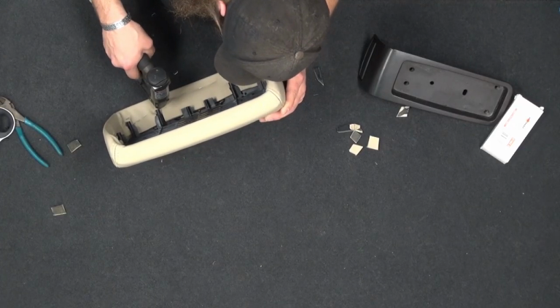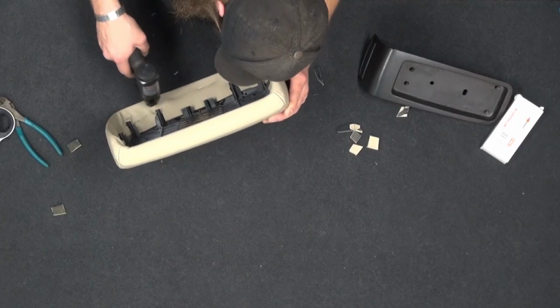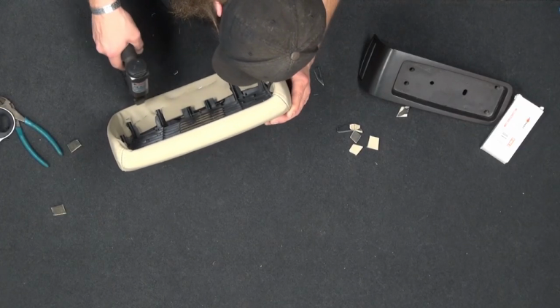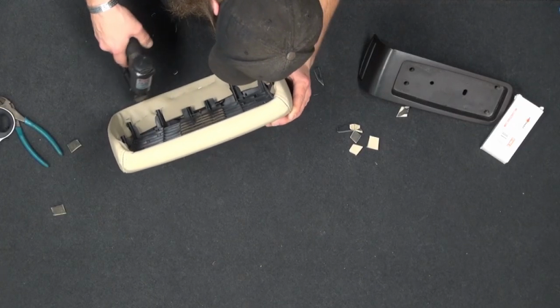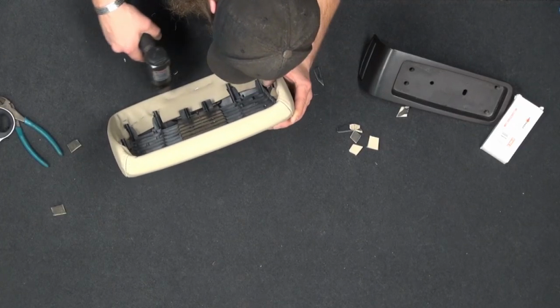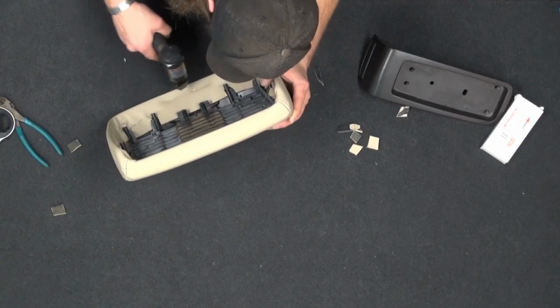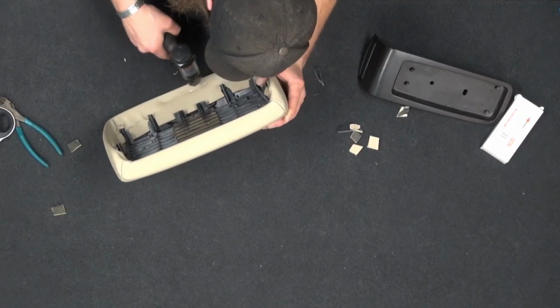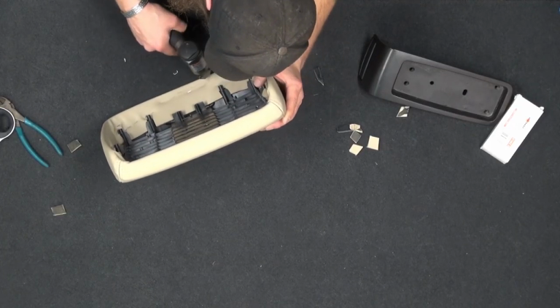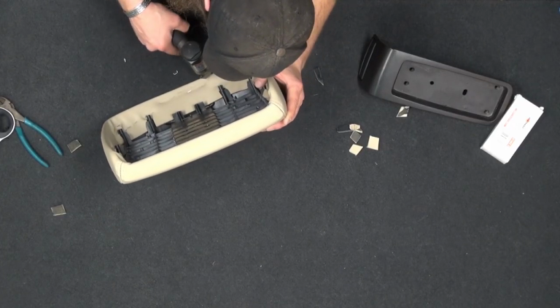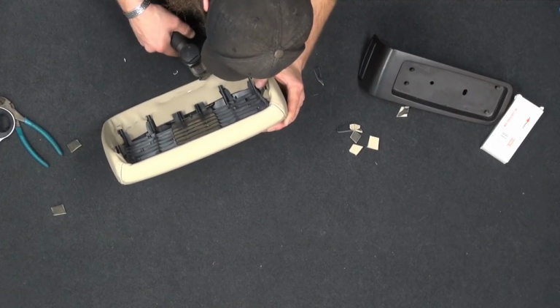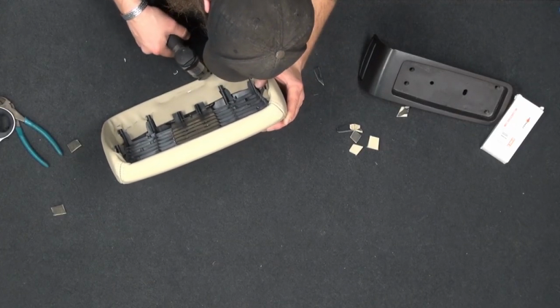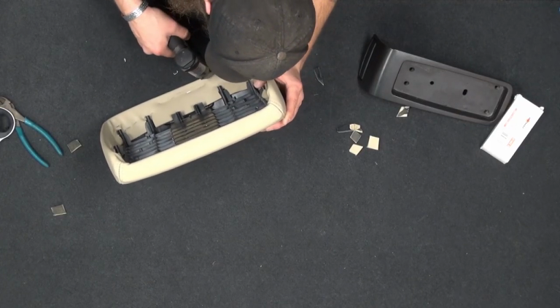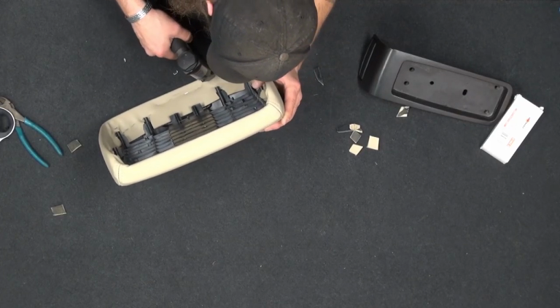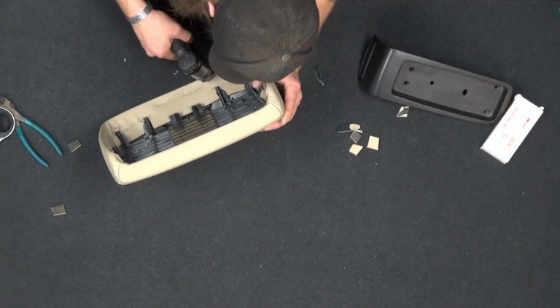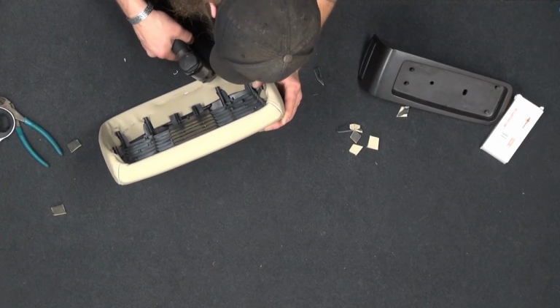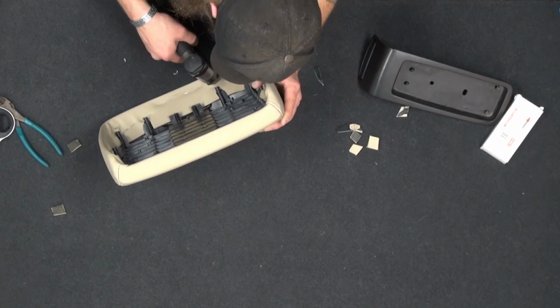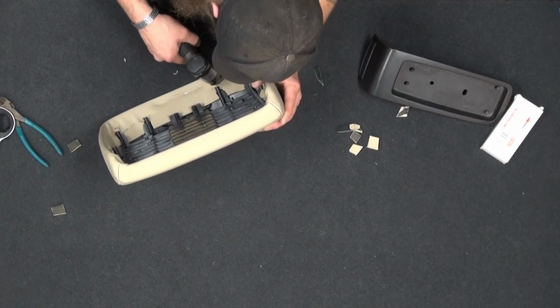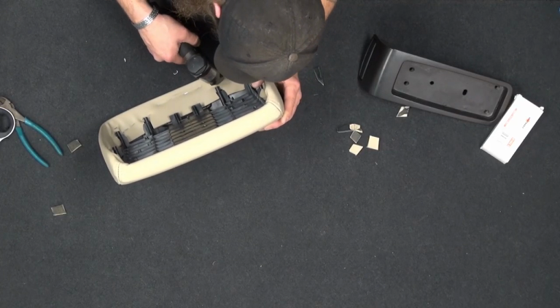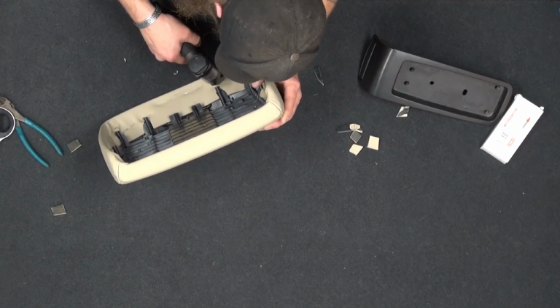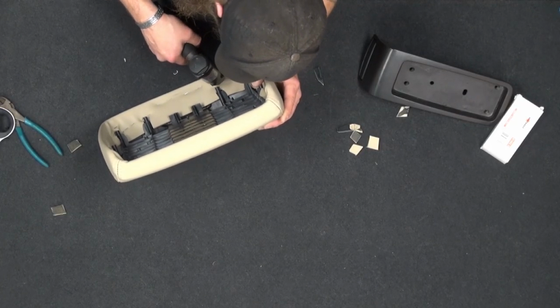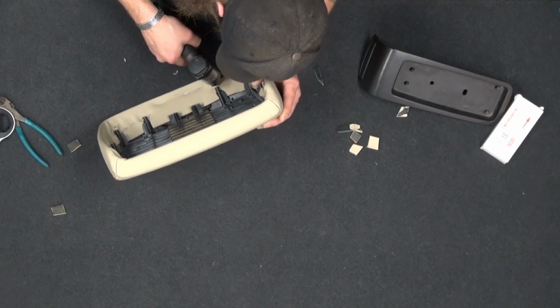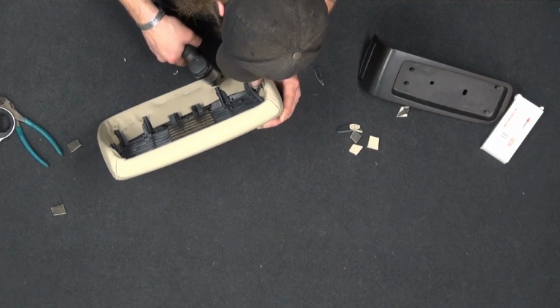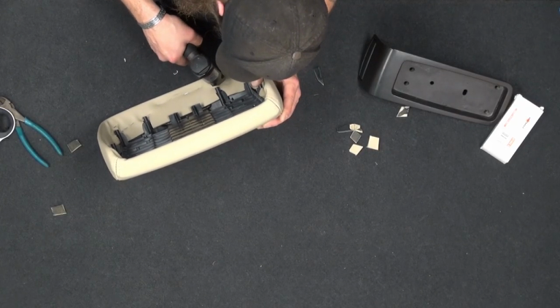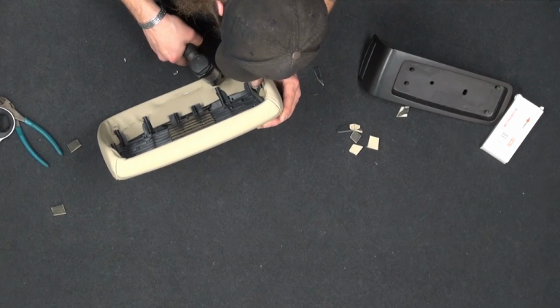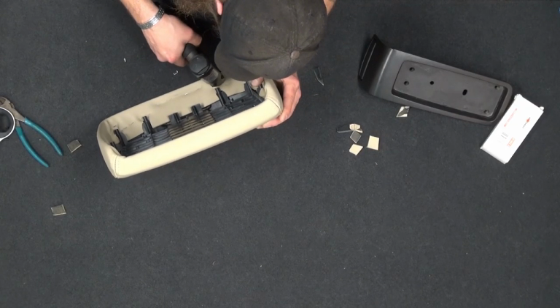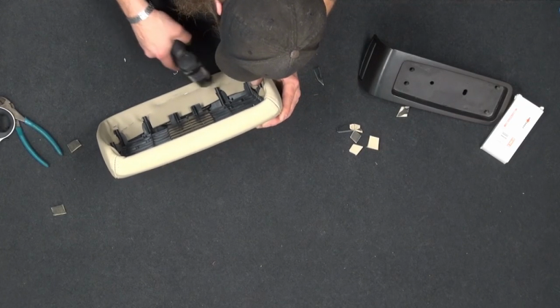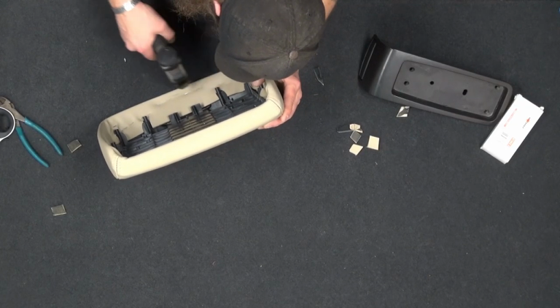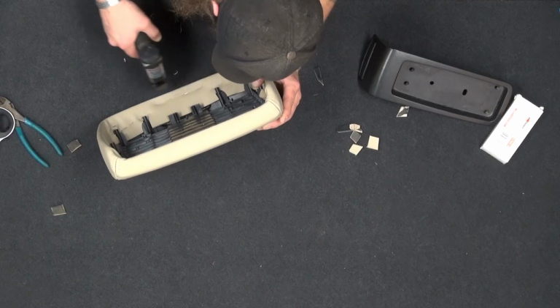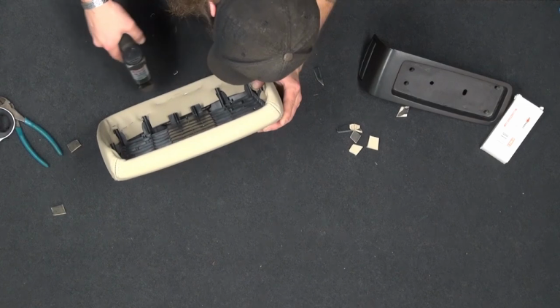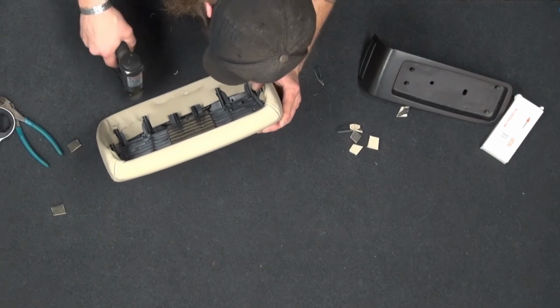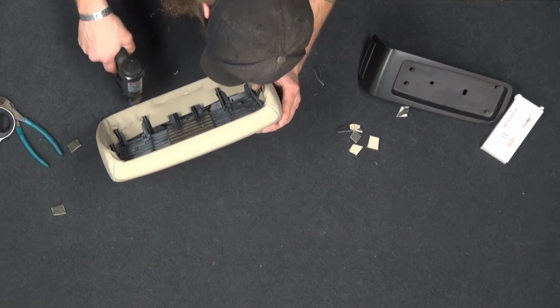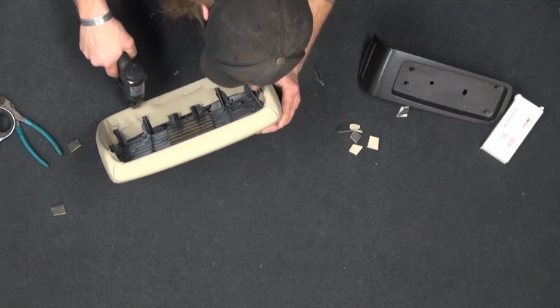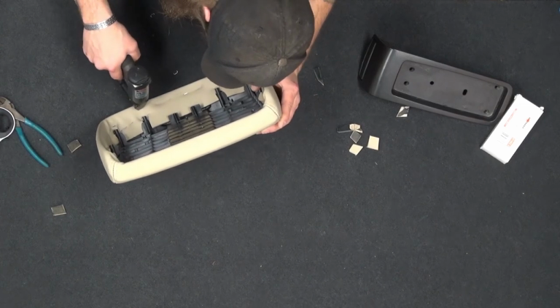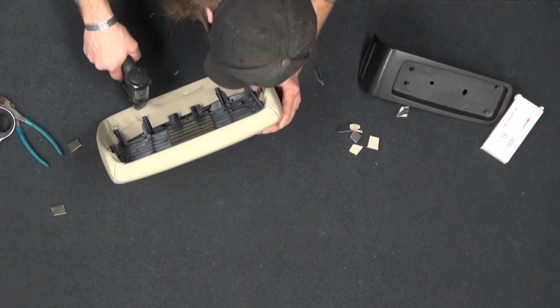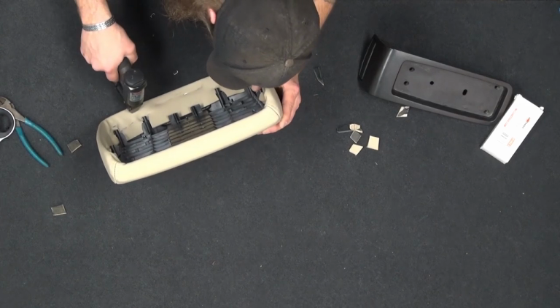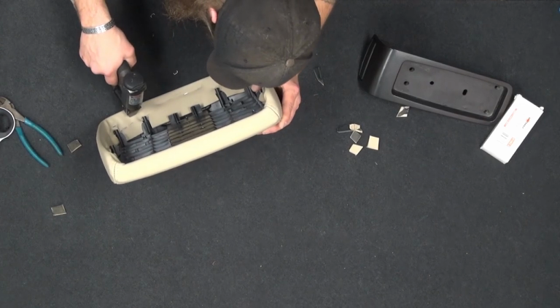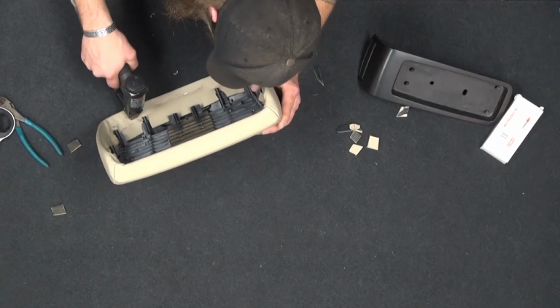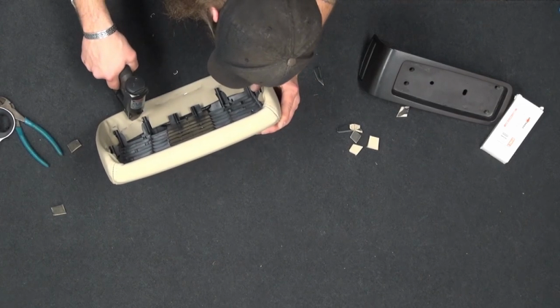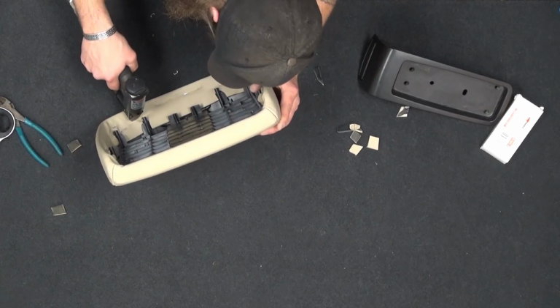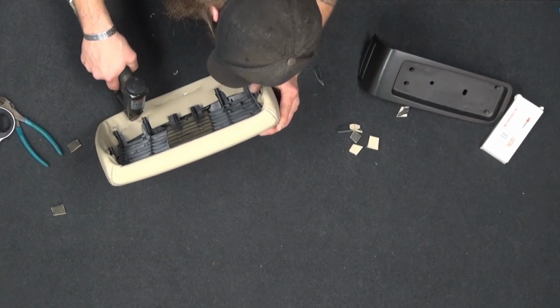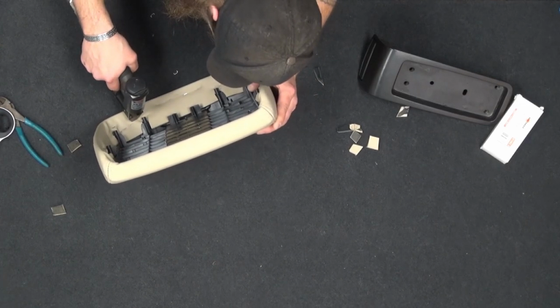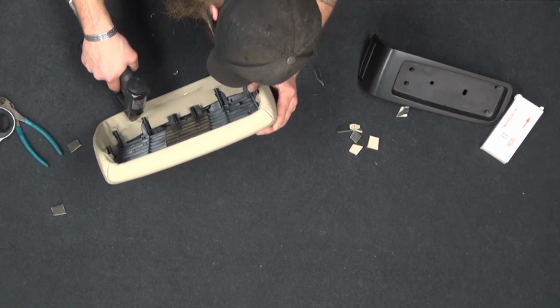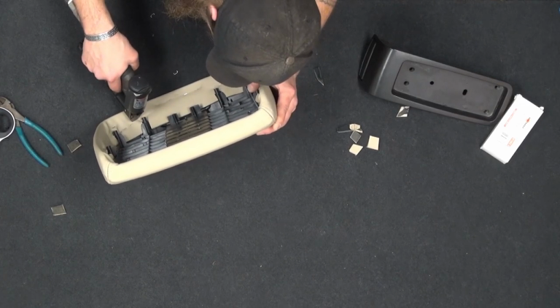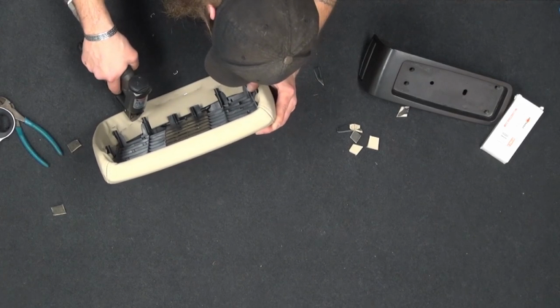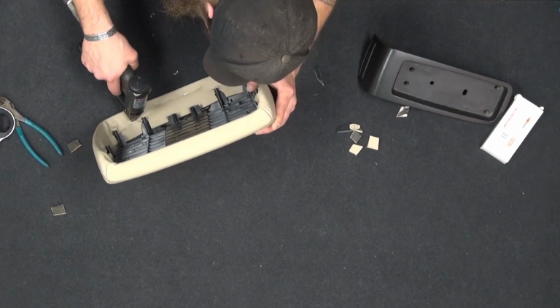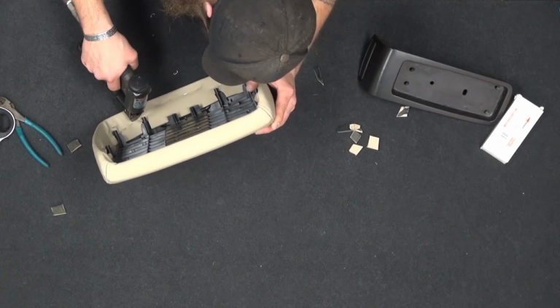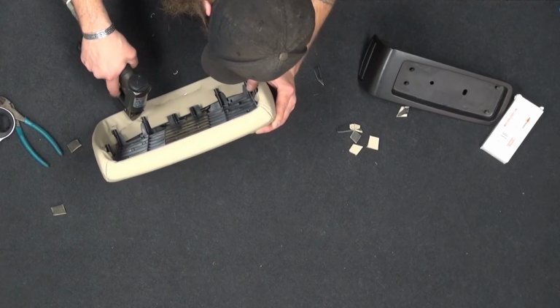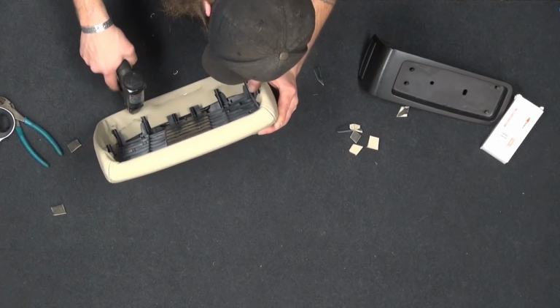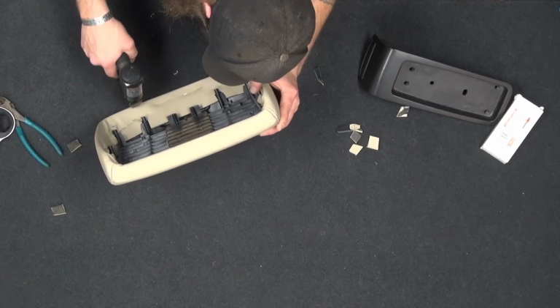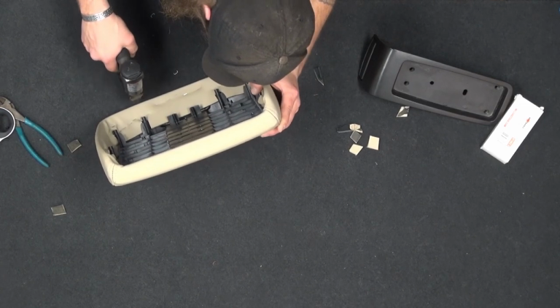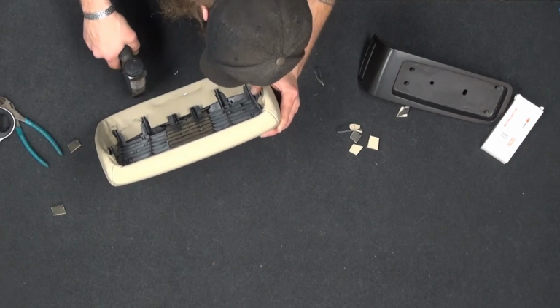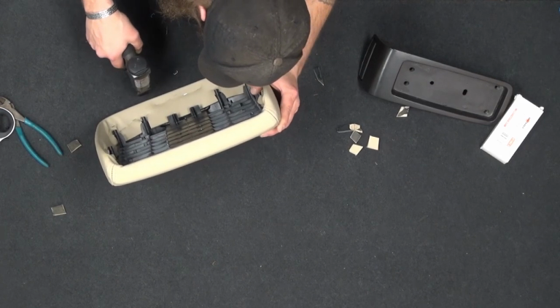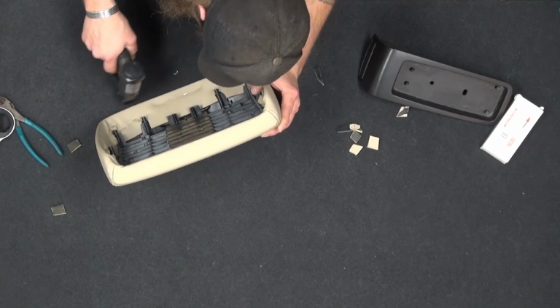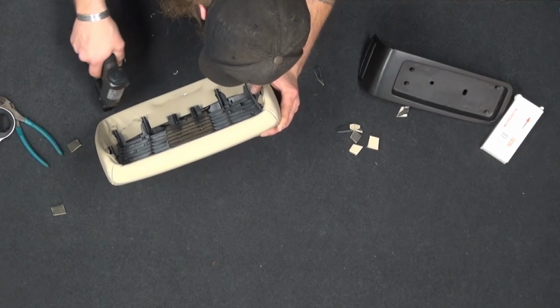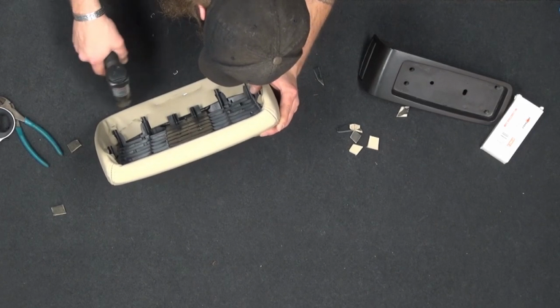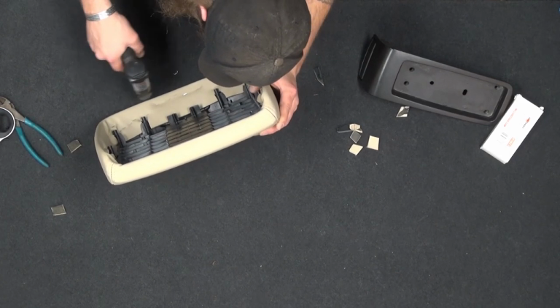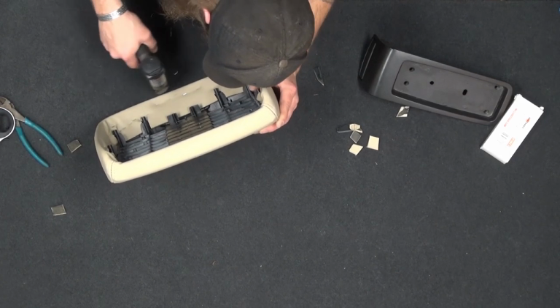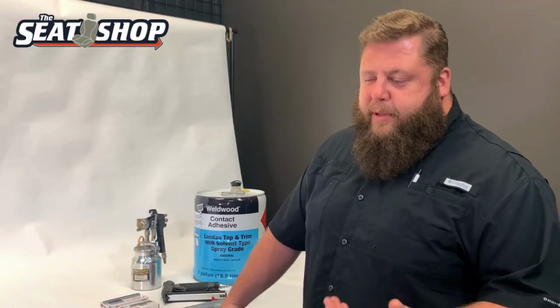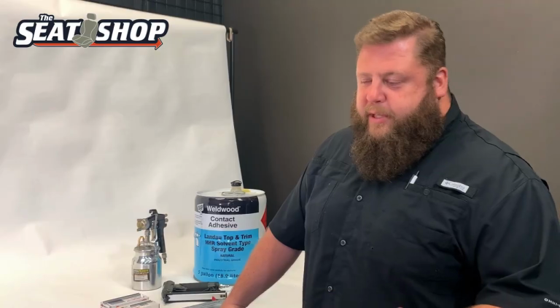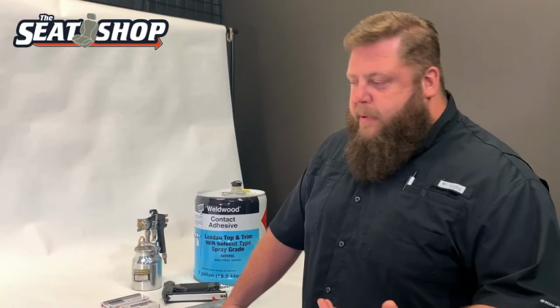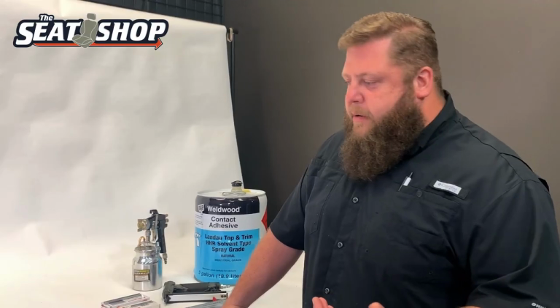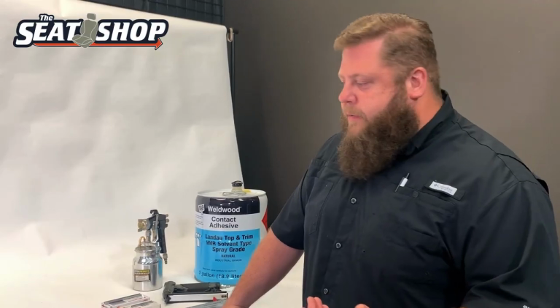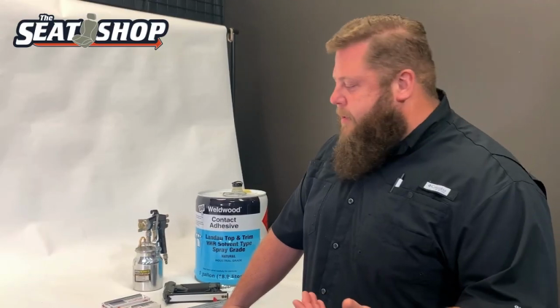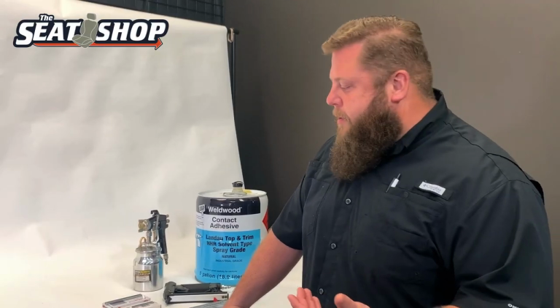You don't want the staples to go through the plastic, so when you put your elbow on there, you don't want your elbow to rest on a staple that's poked through.